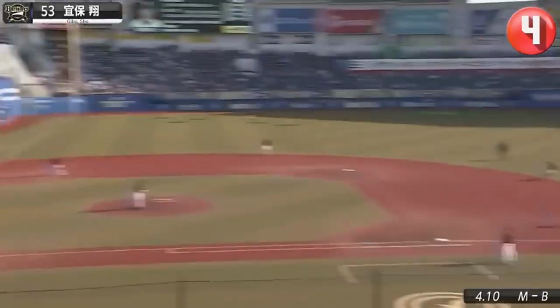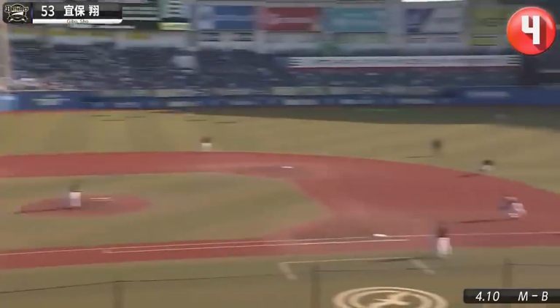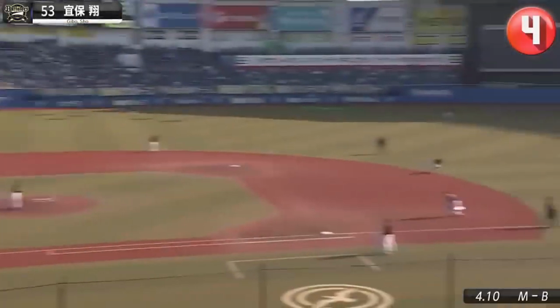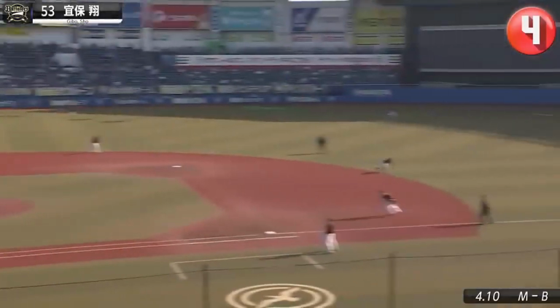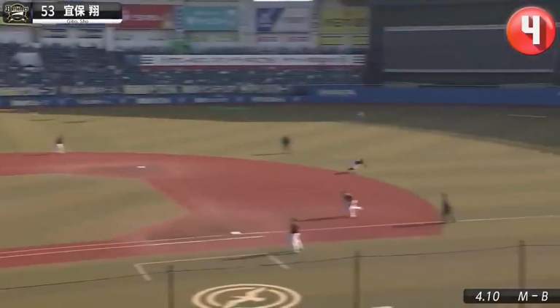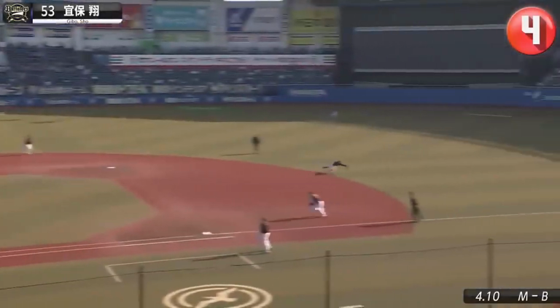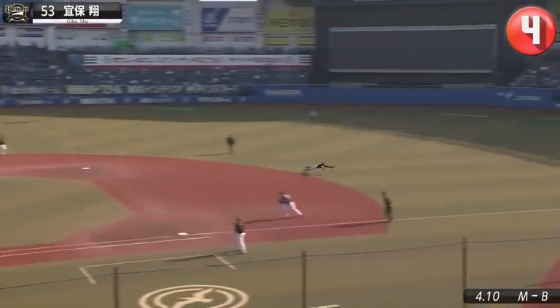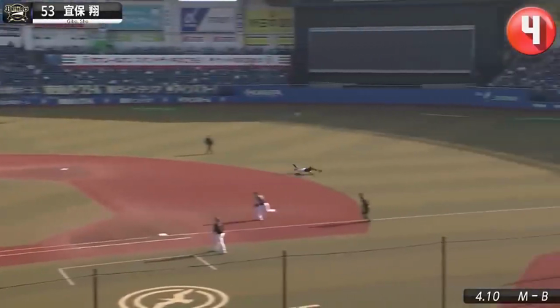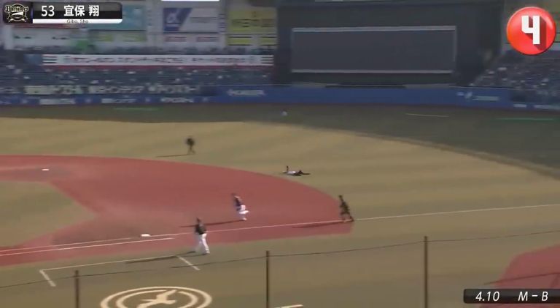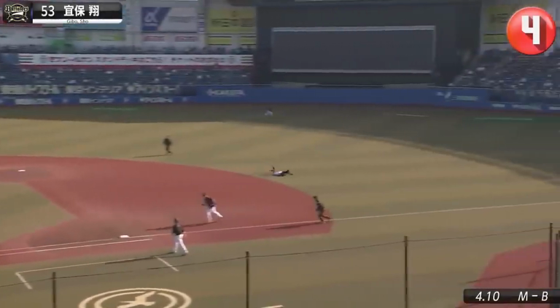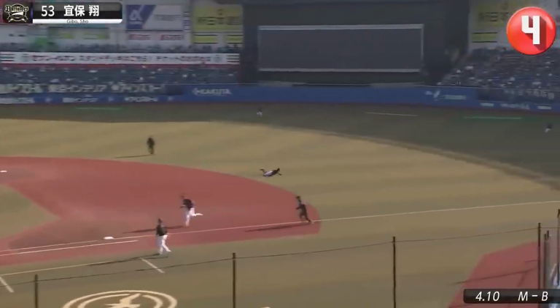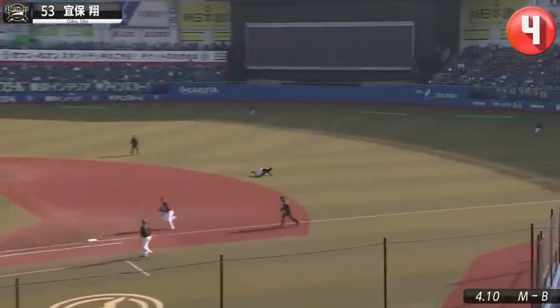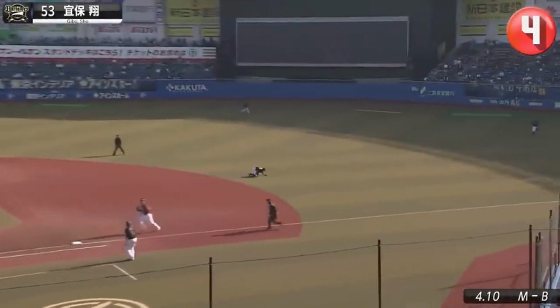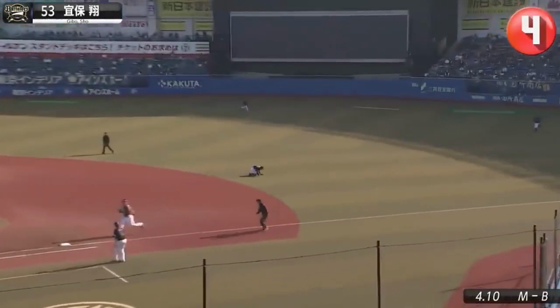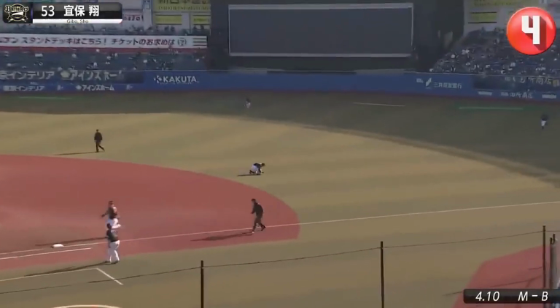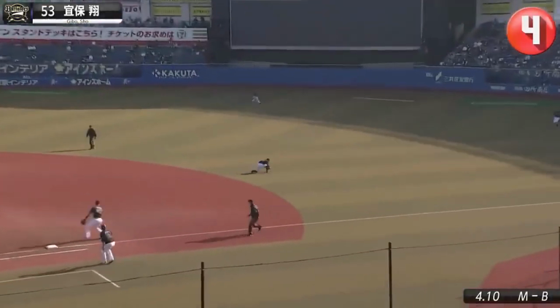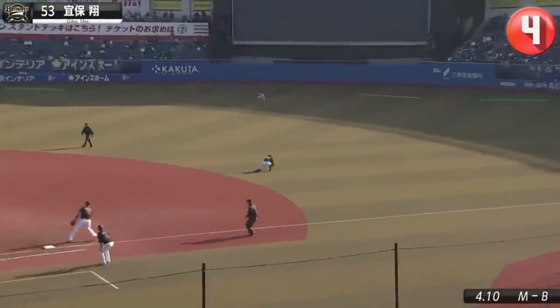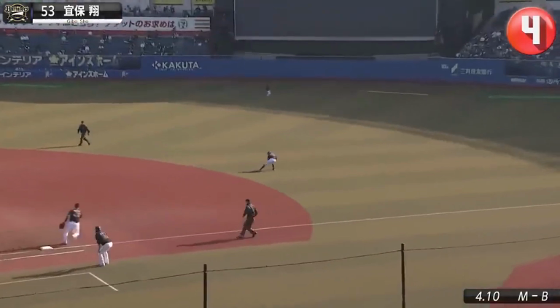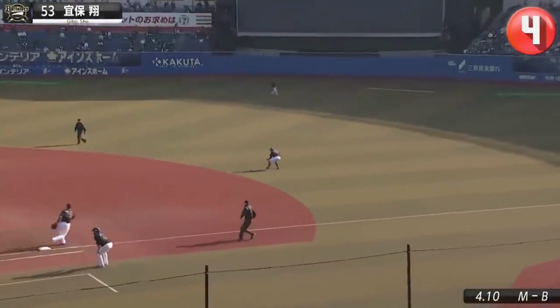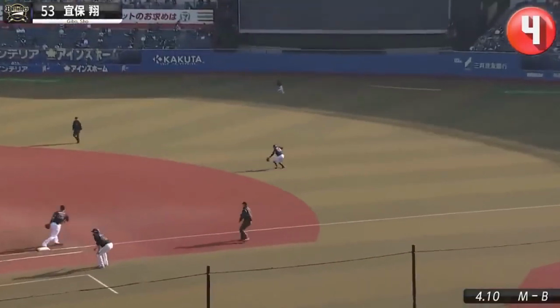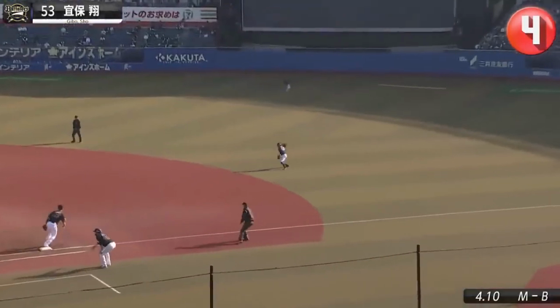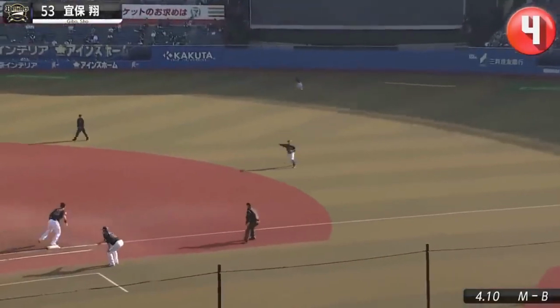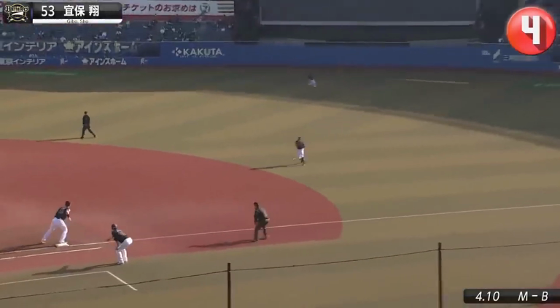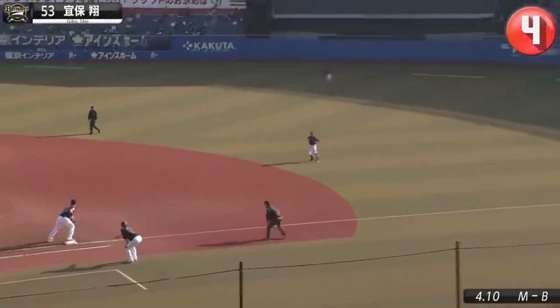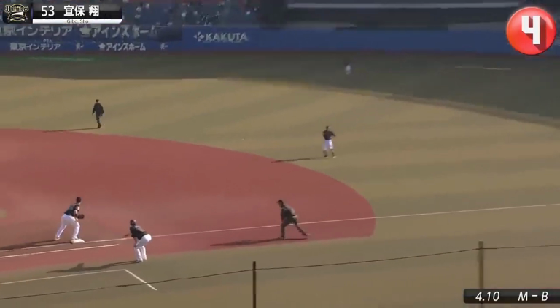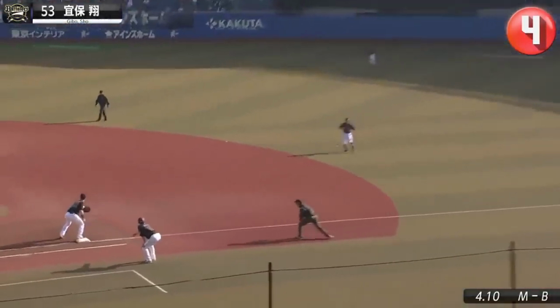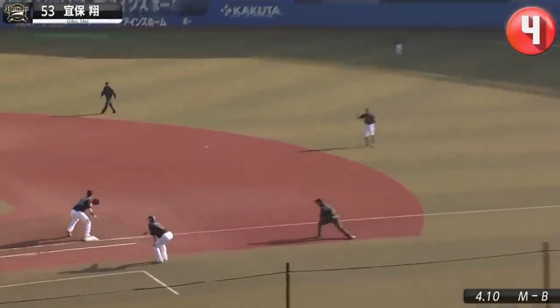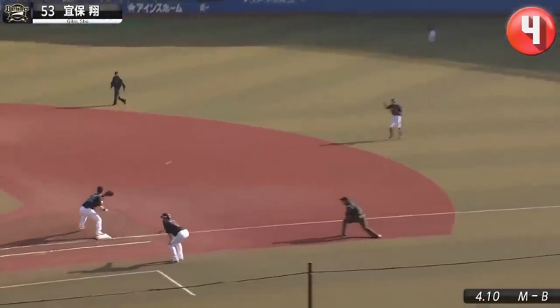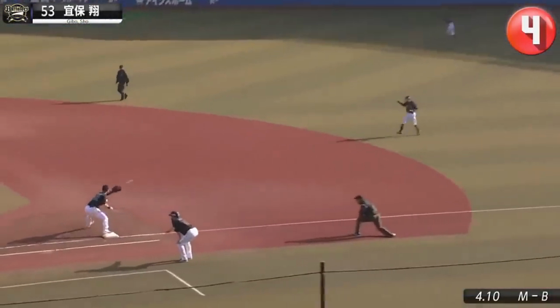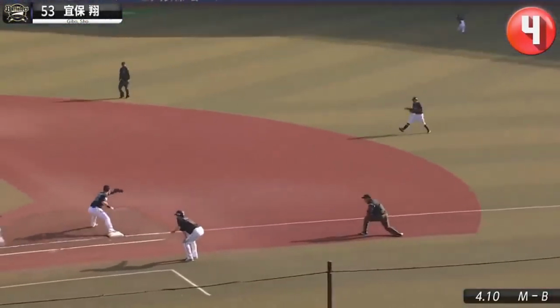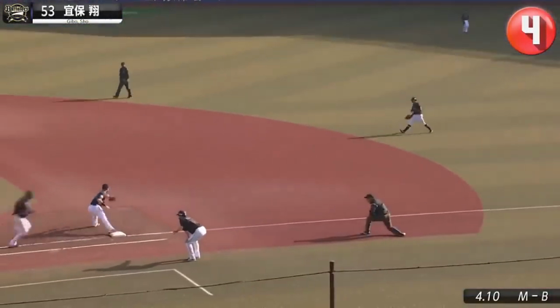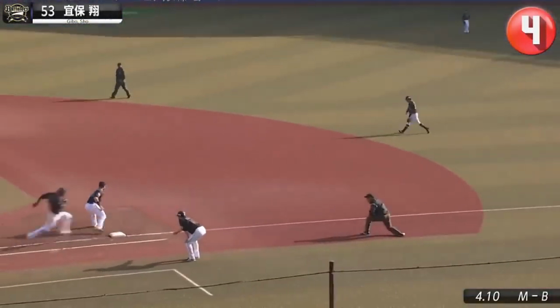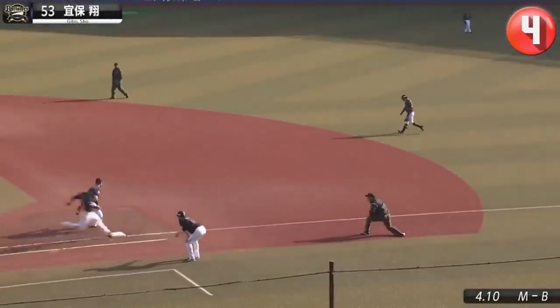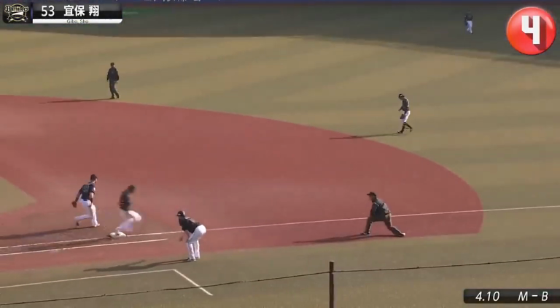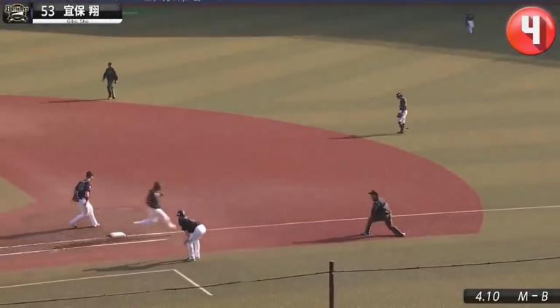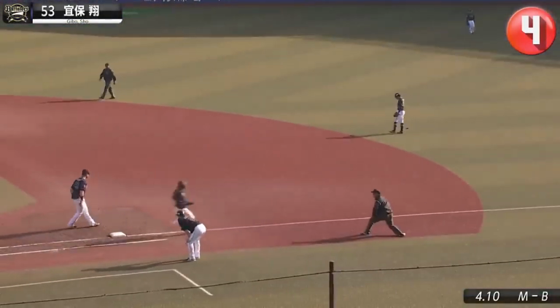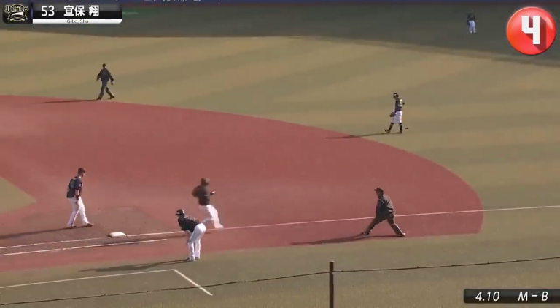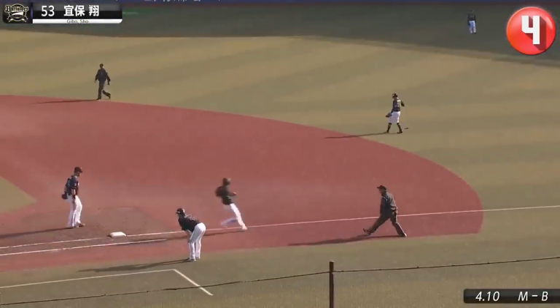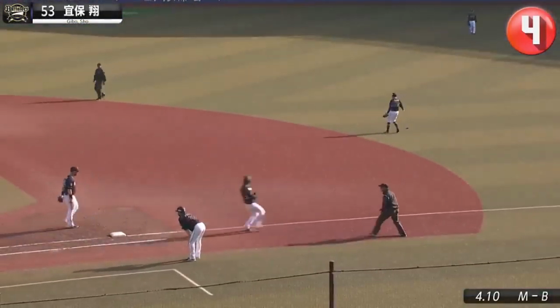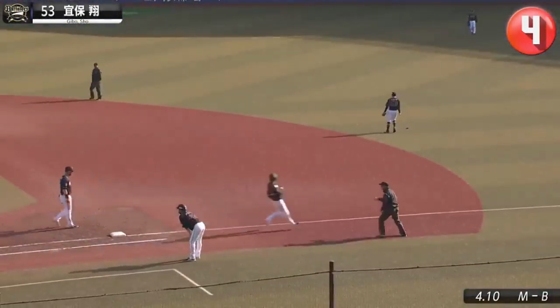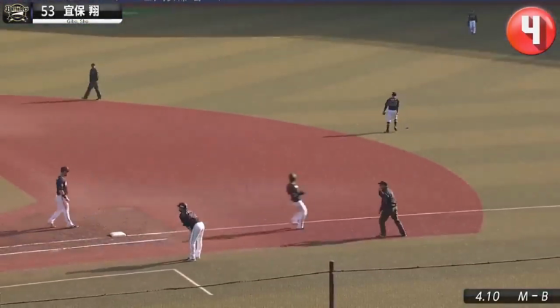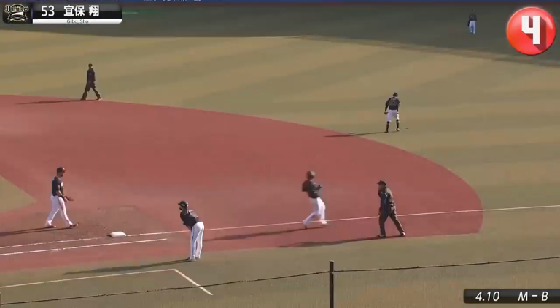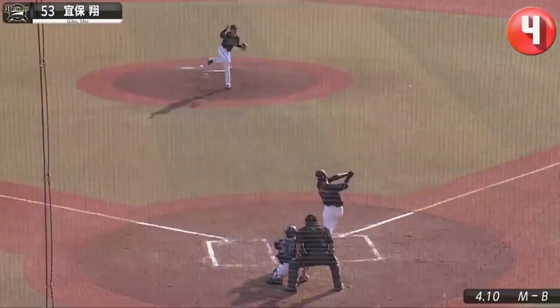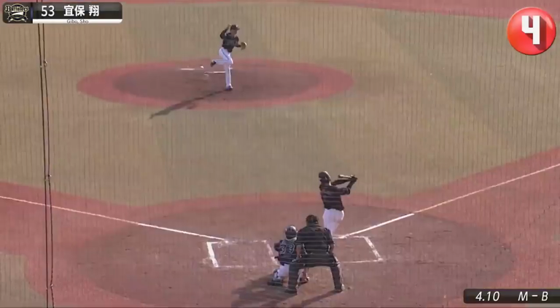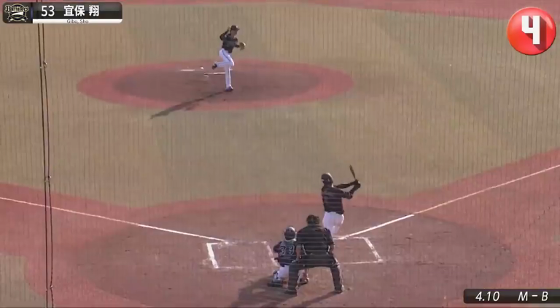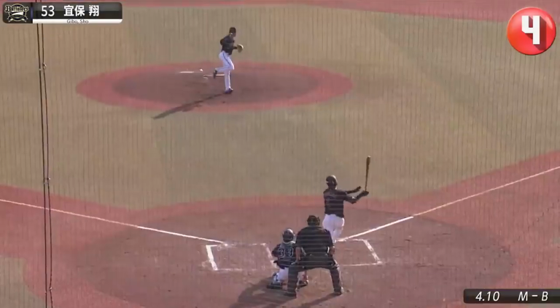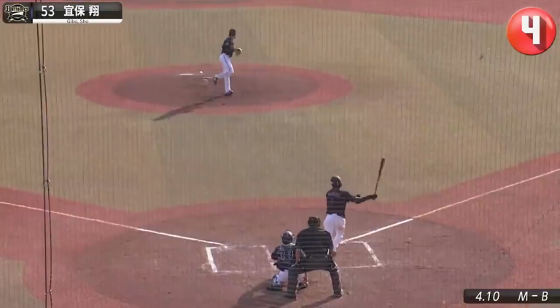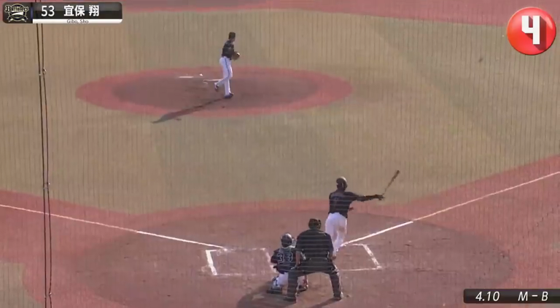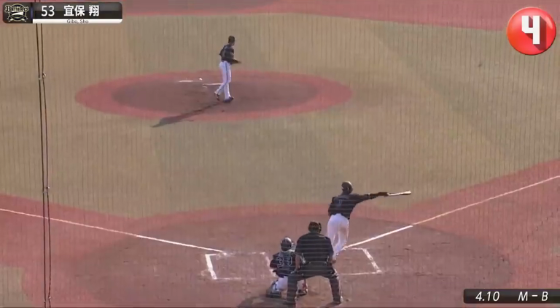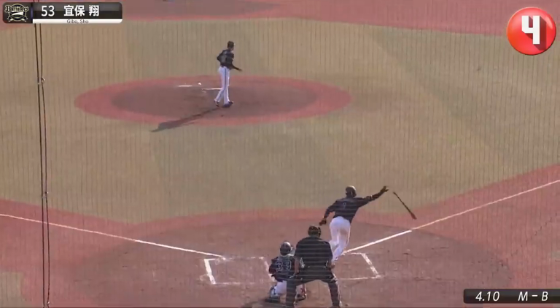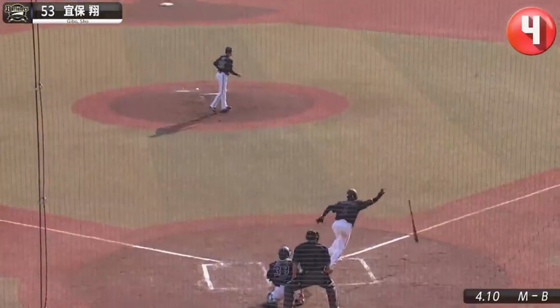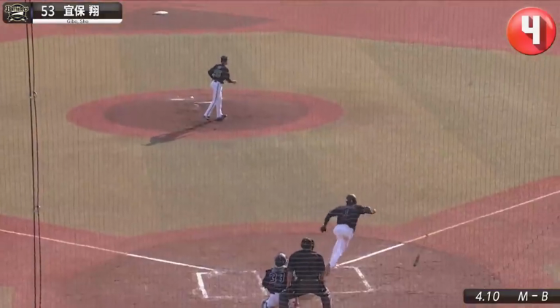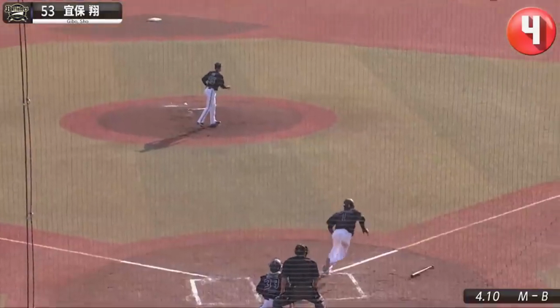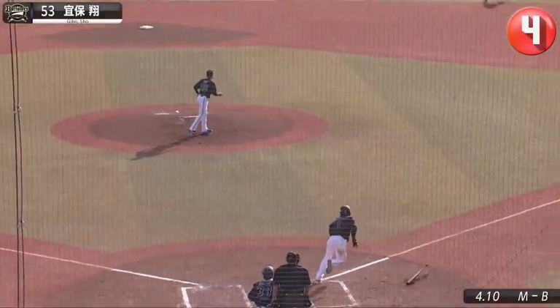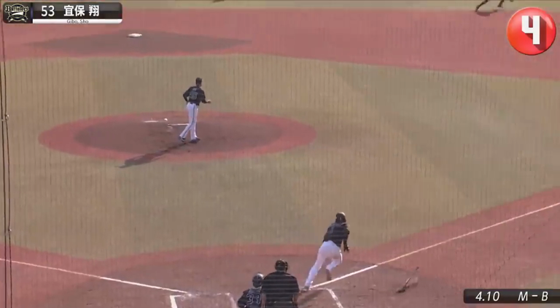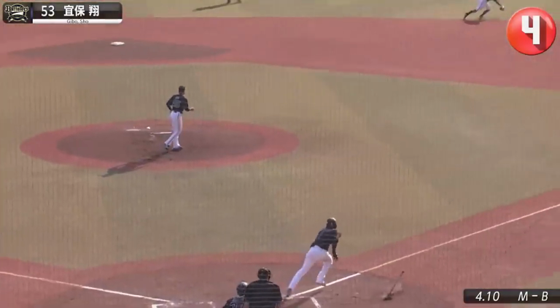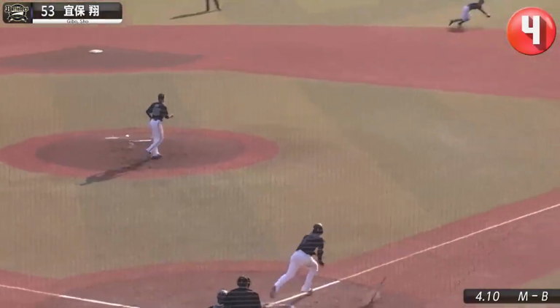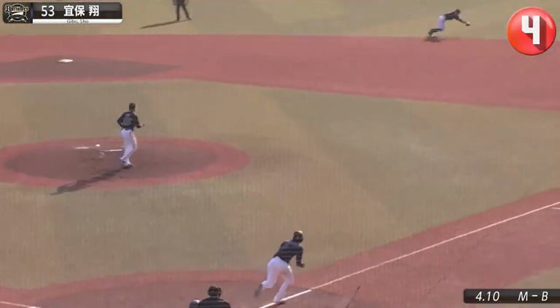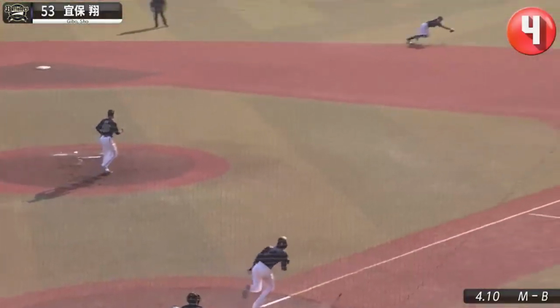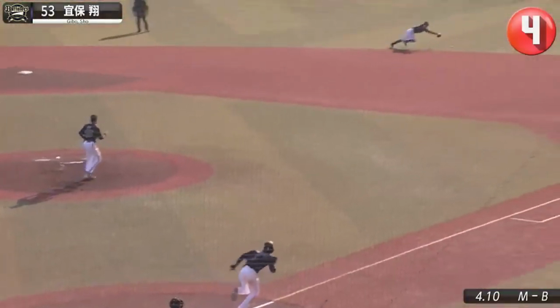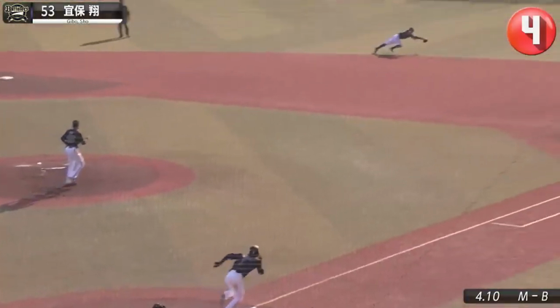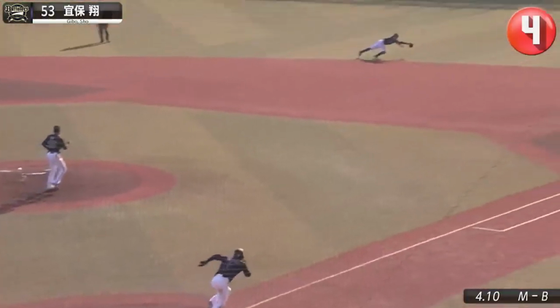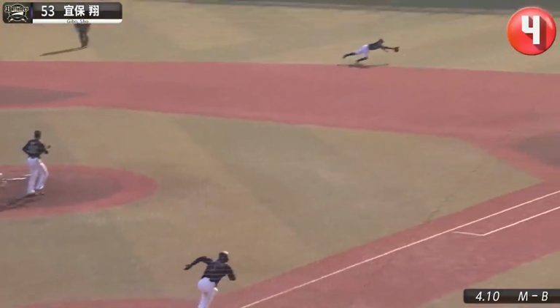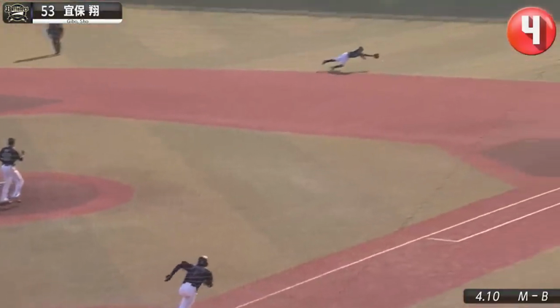The Buffaloes have rotated second basemen early this season, and Shogibo's defensive prowess there is keeping that setup intact.